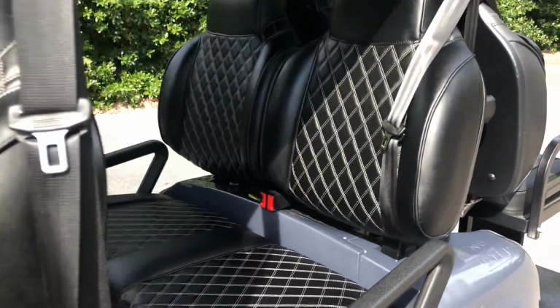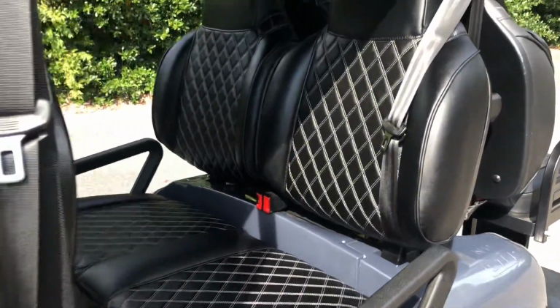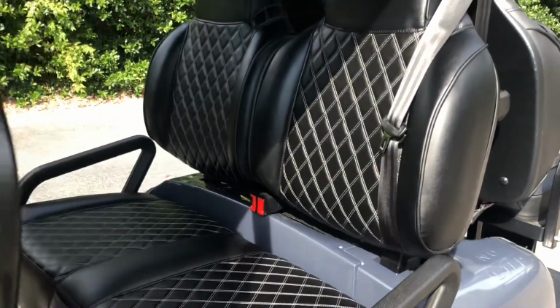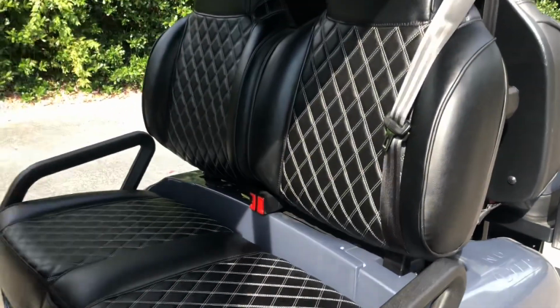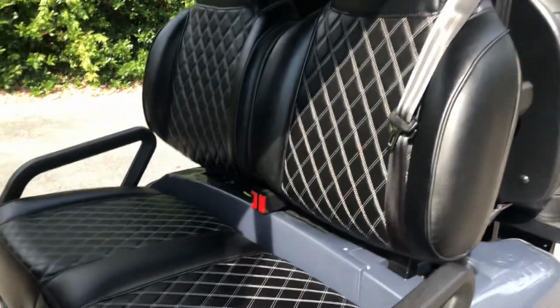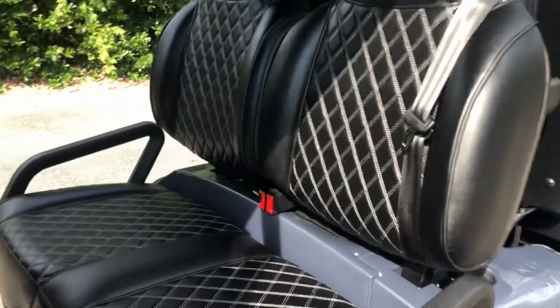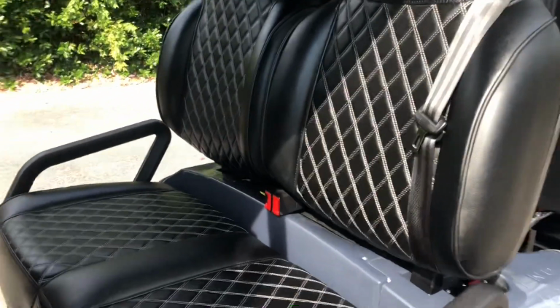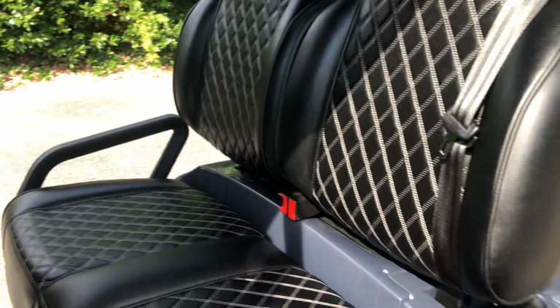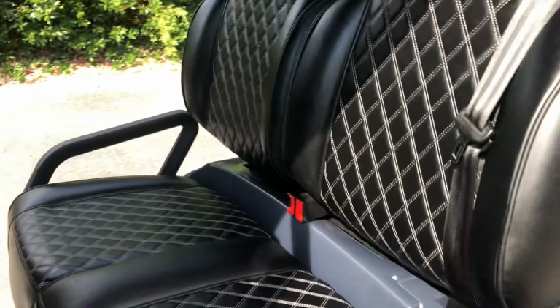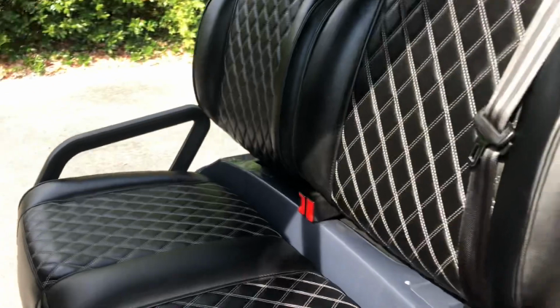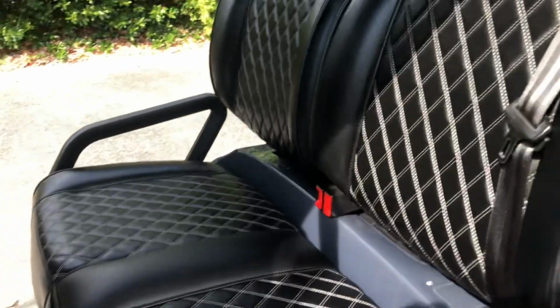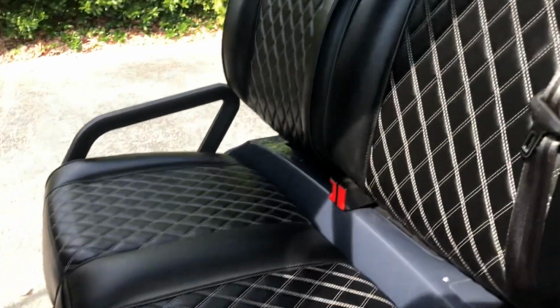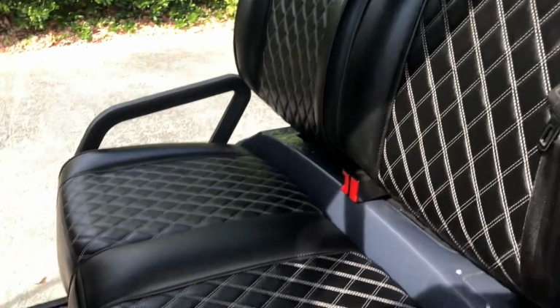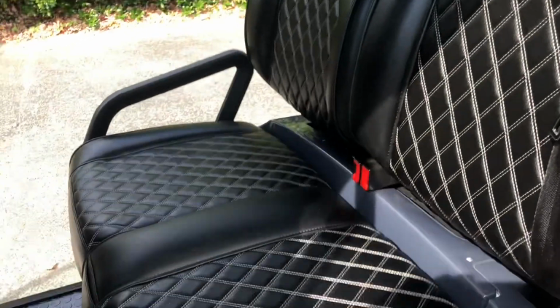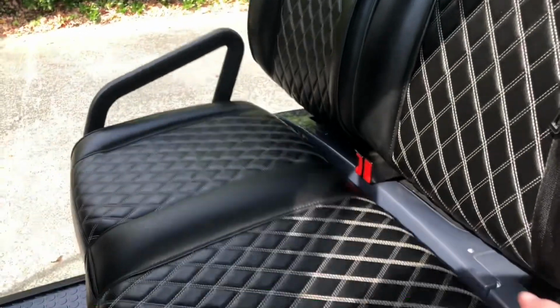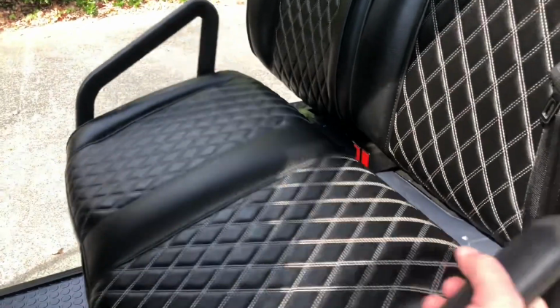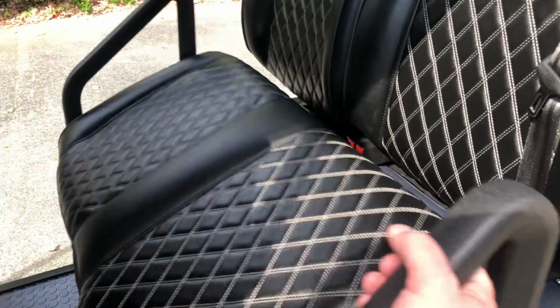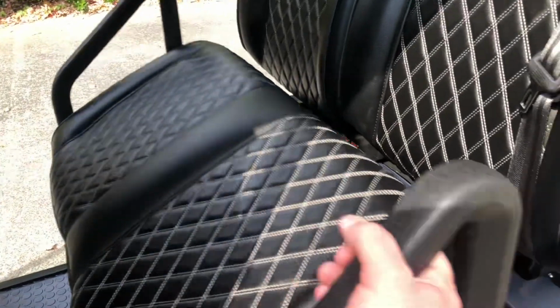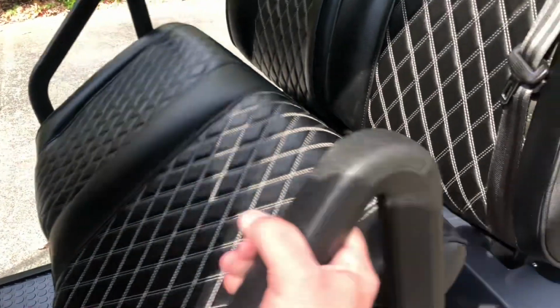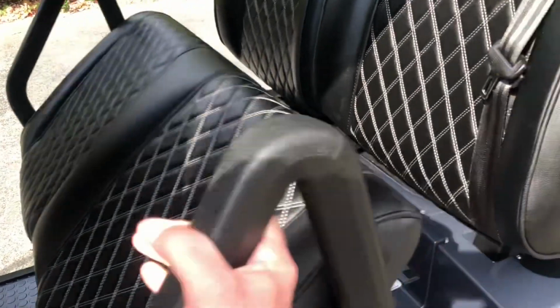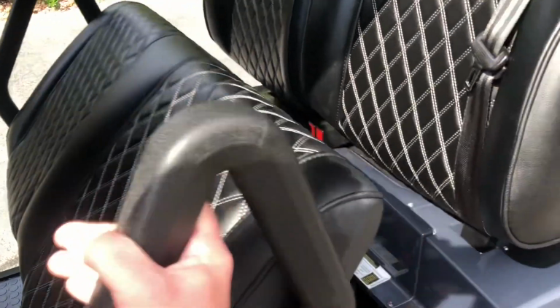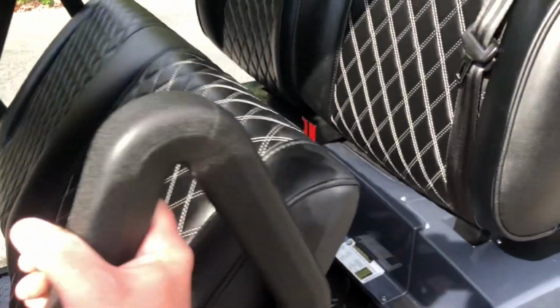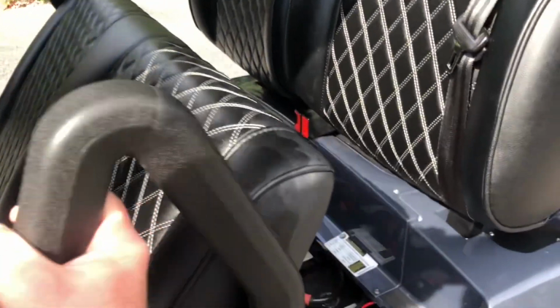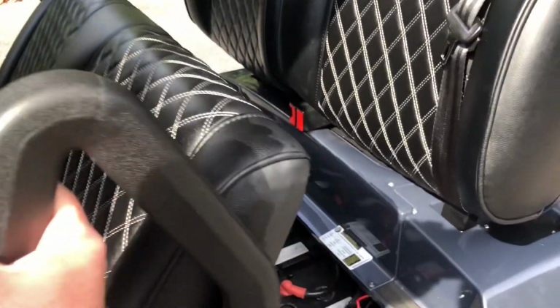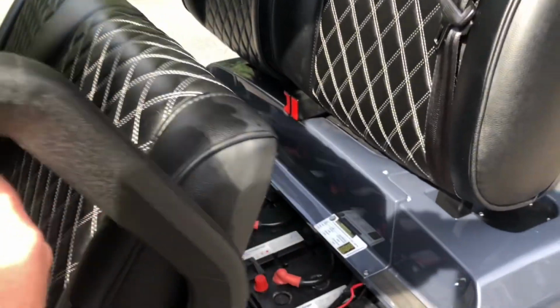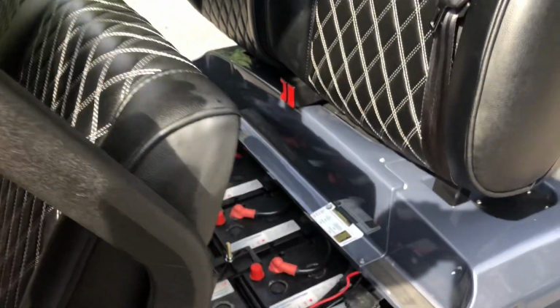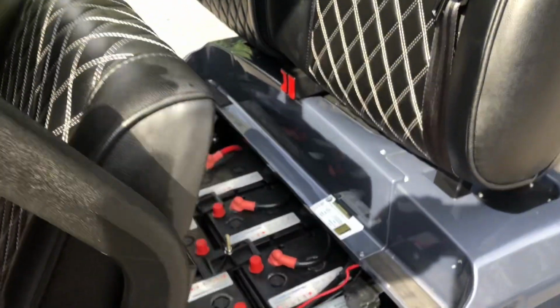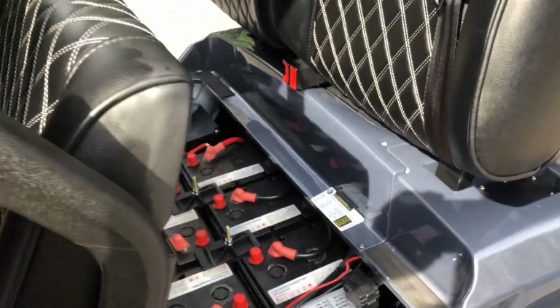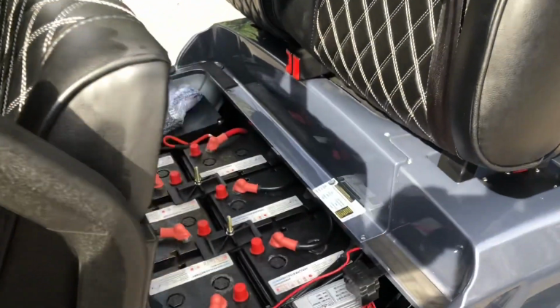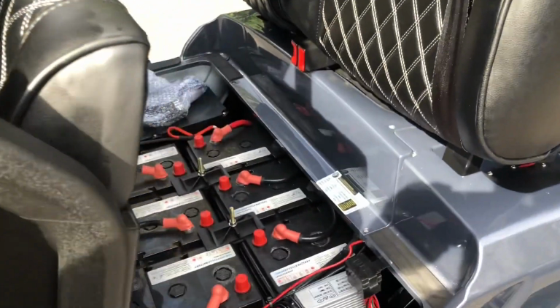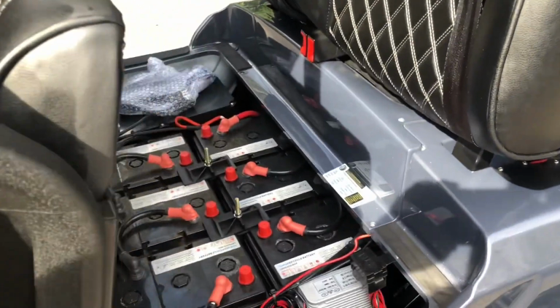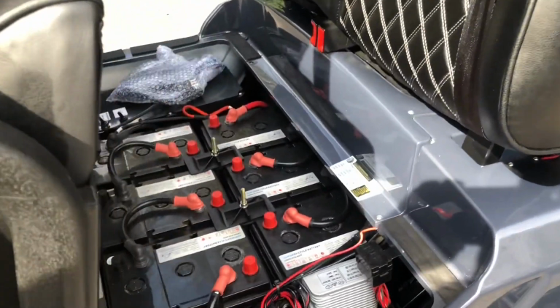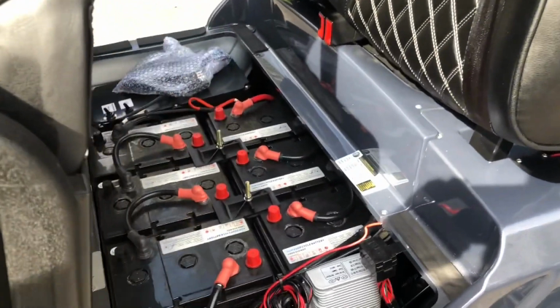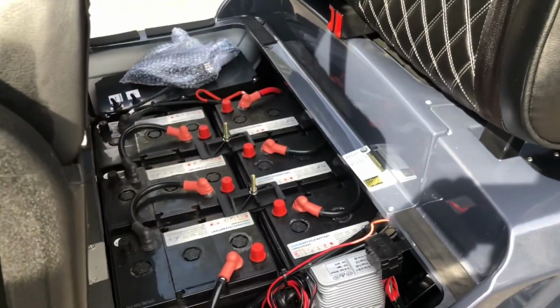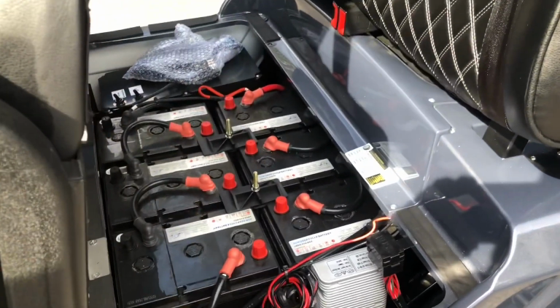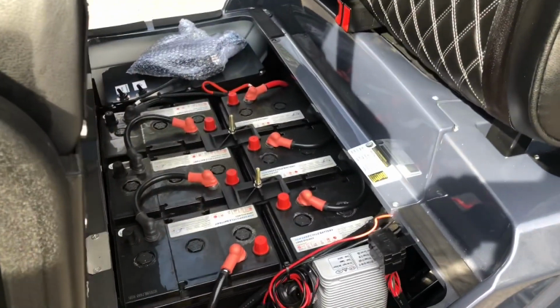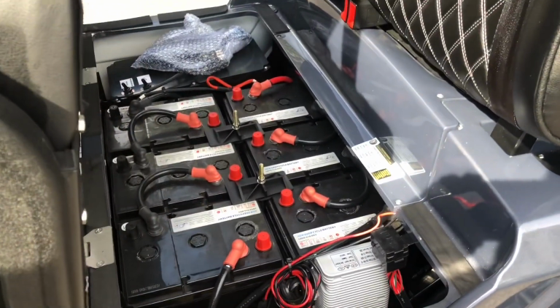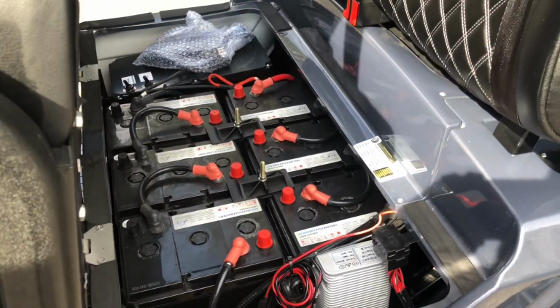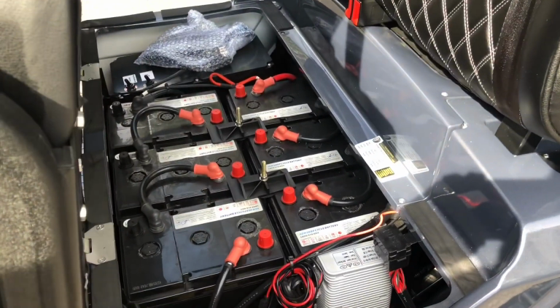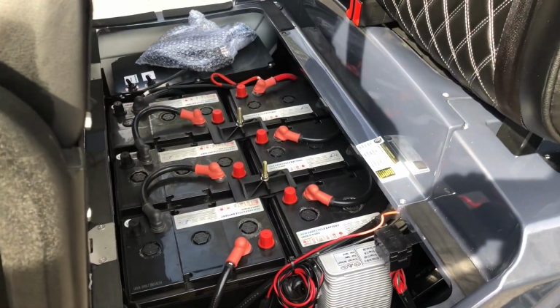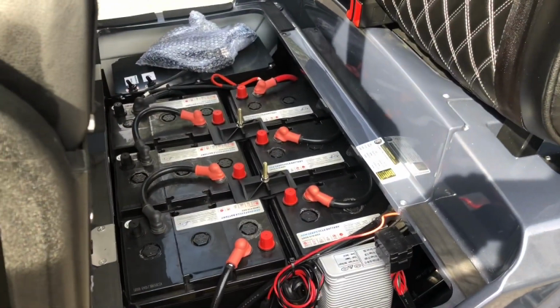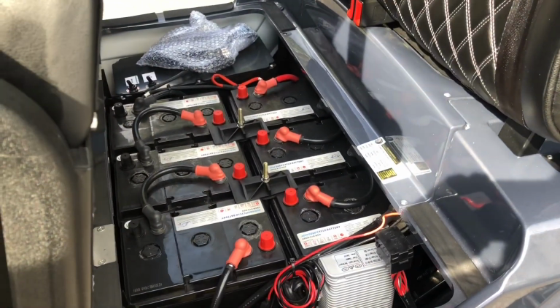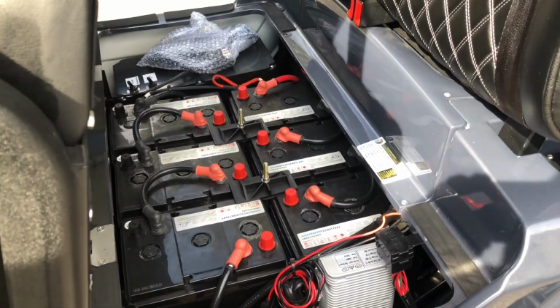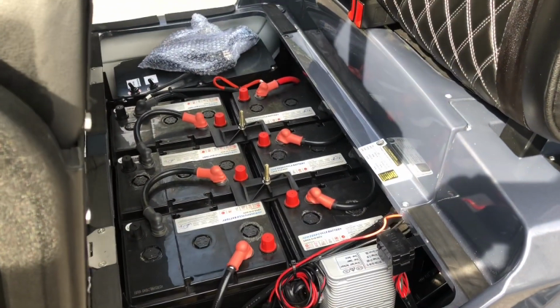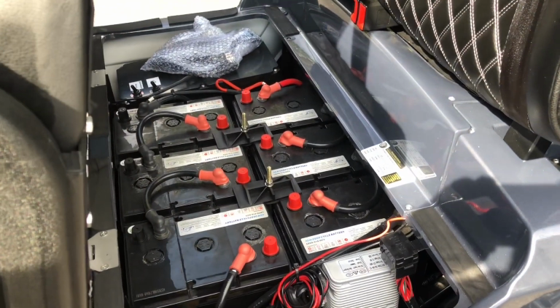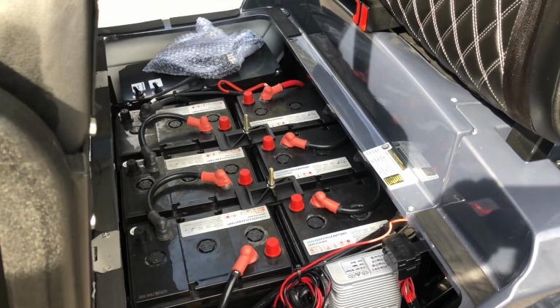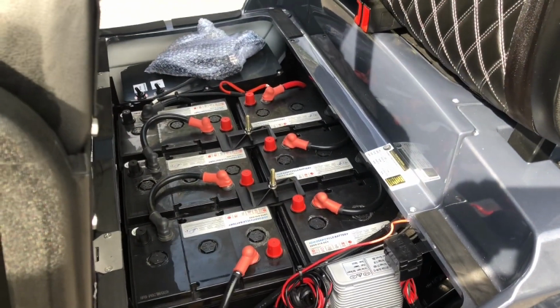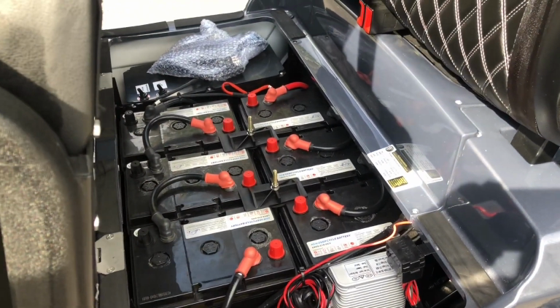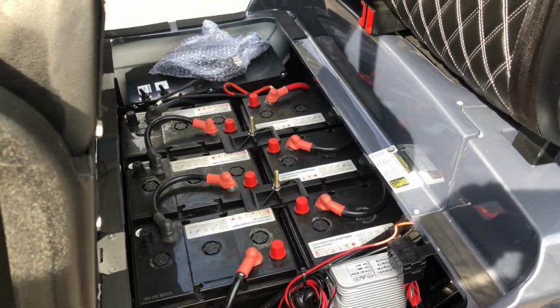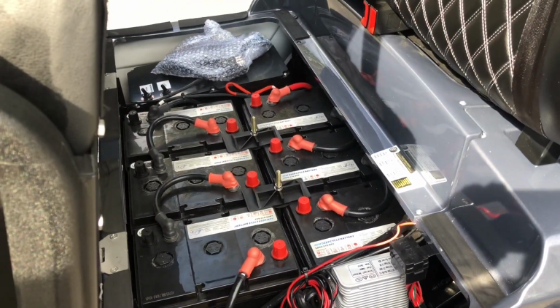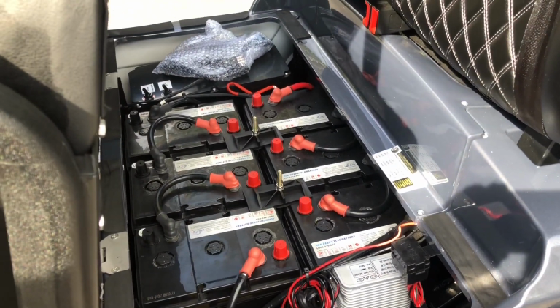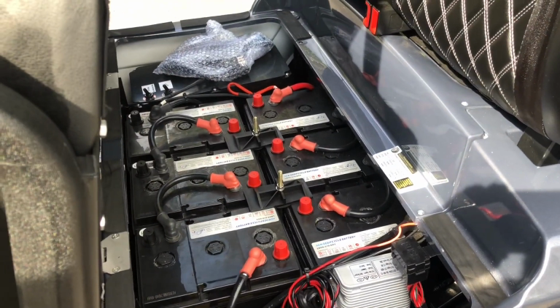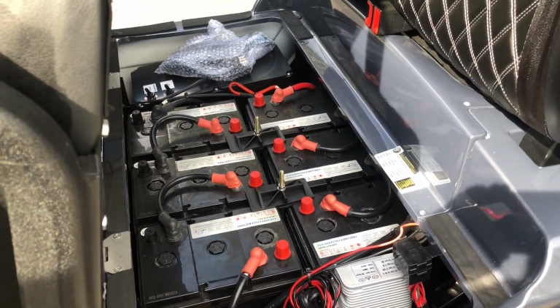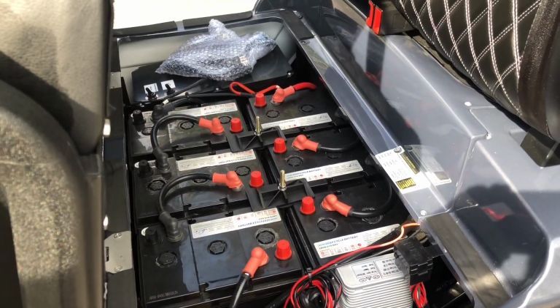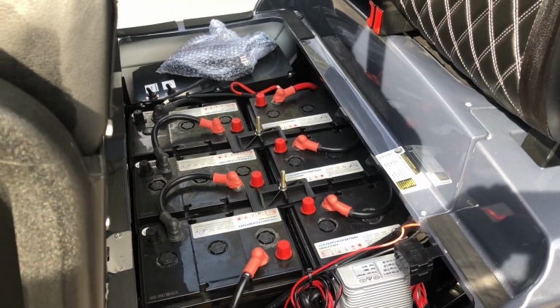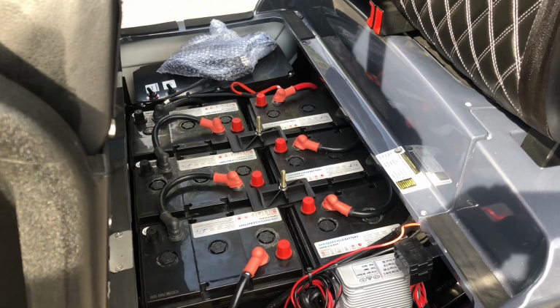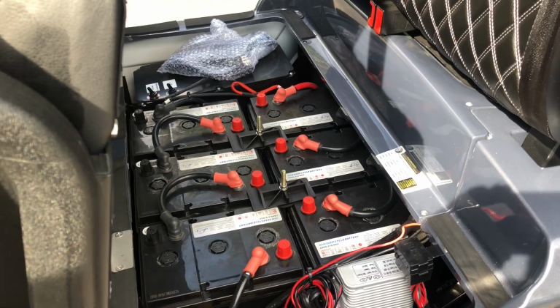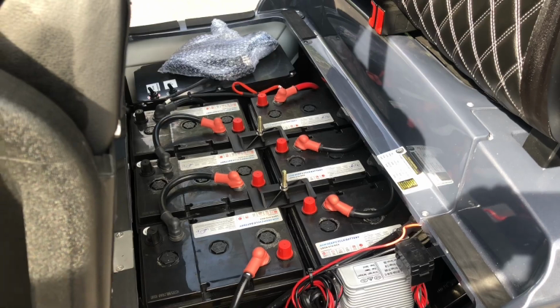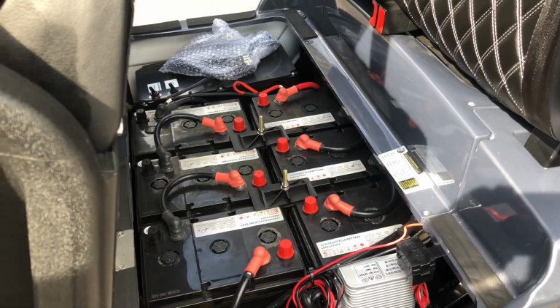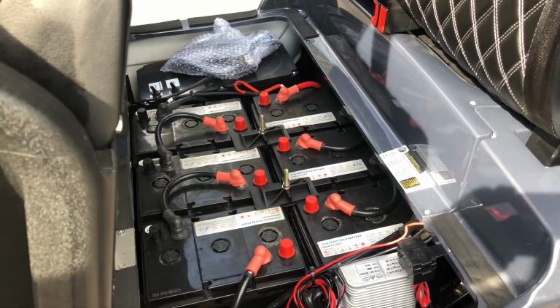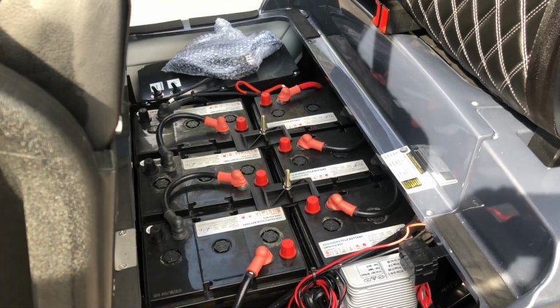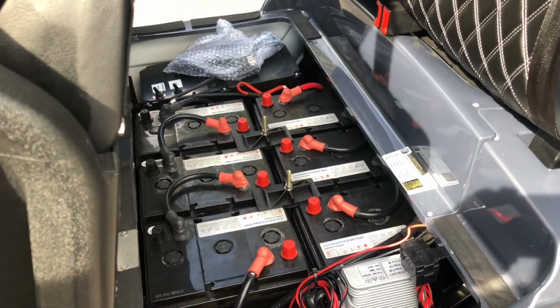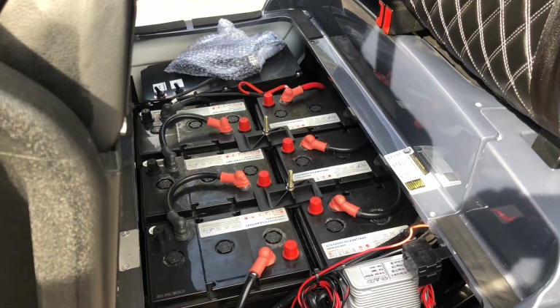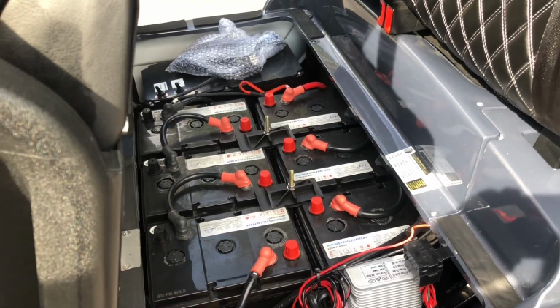This cart comes equipped with no-maintenance AGM batteries, so there's no water levels to check and no maintenance to do to these batteries whatsoever.